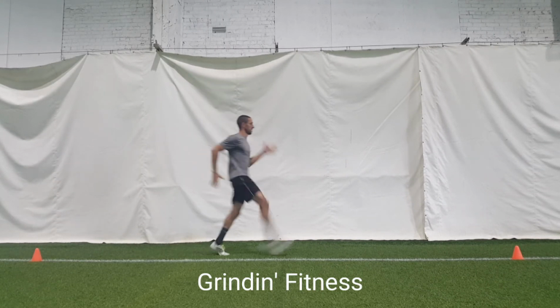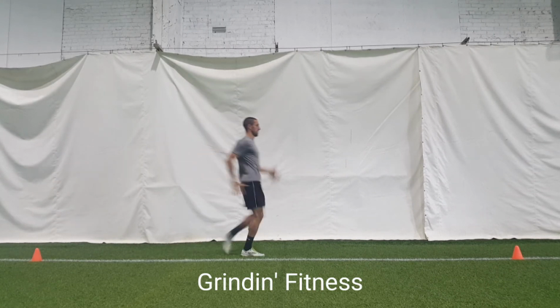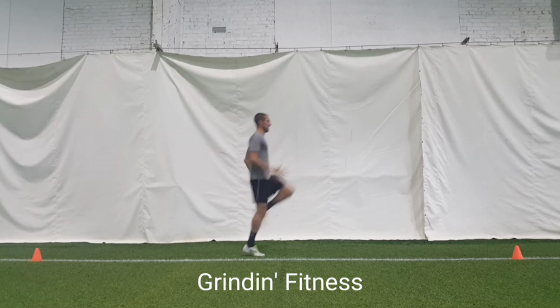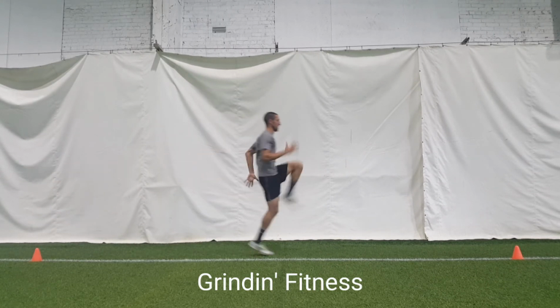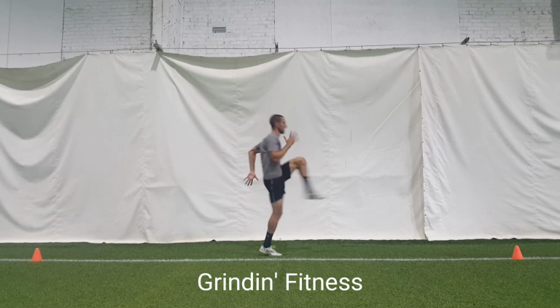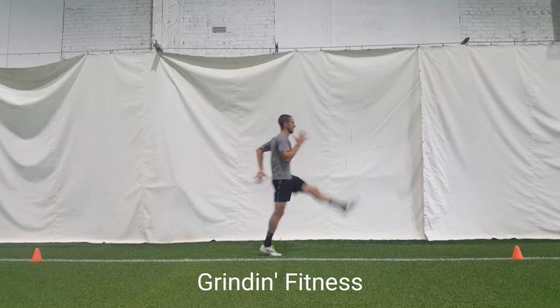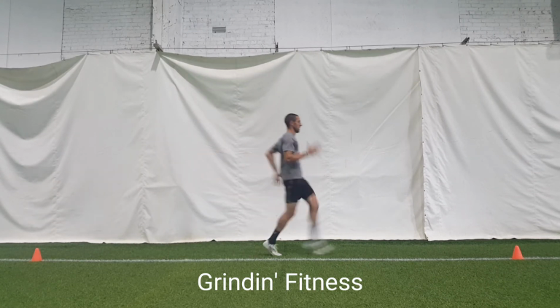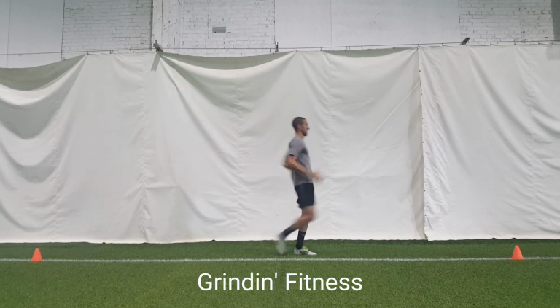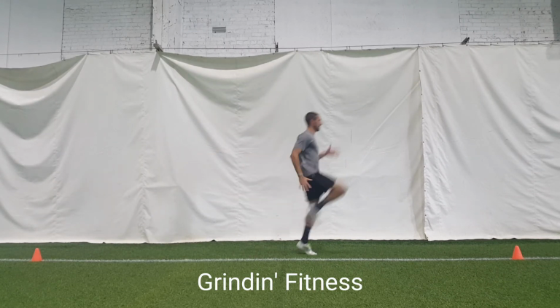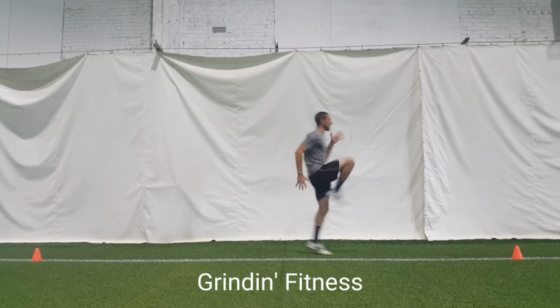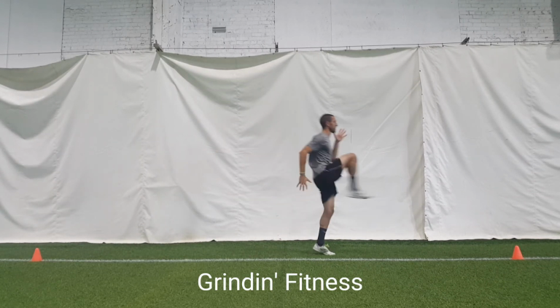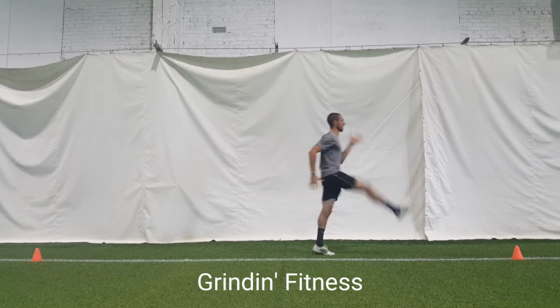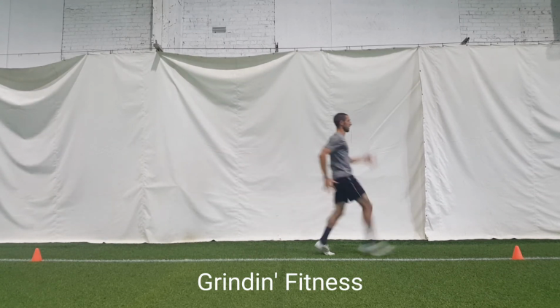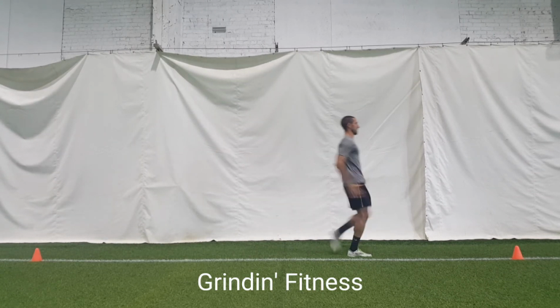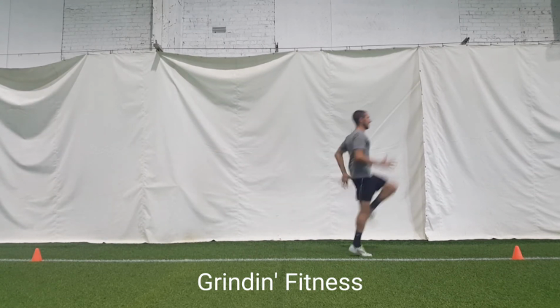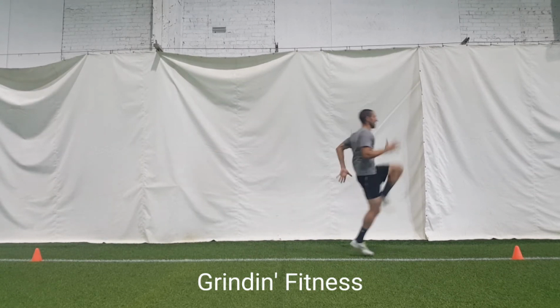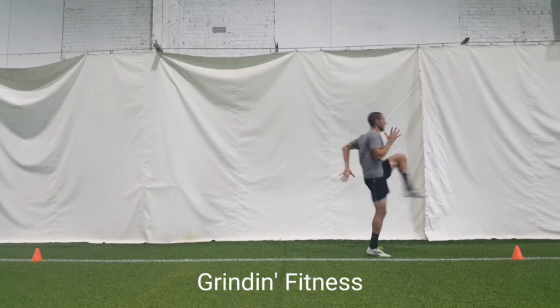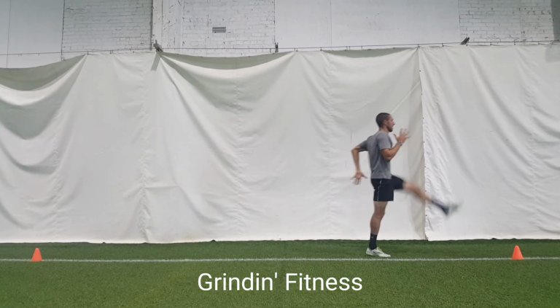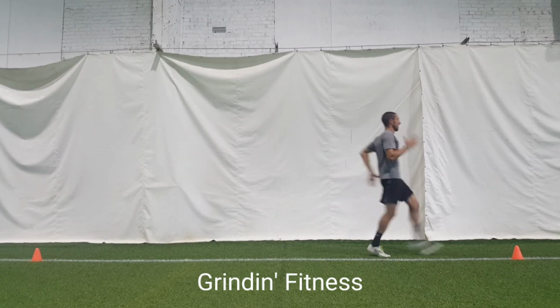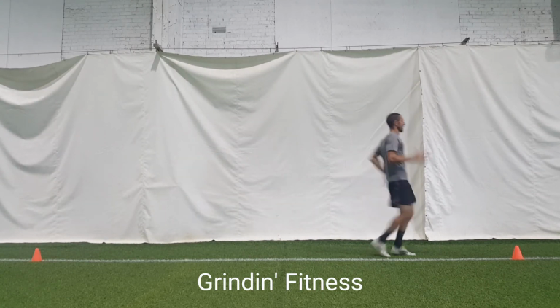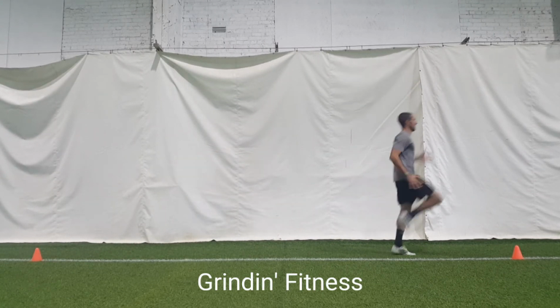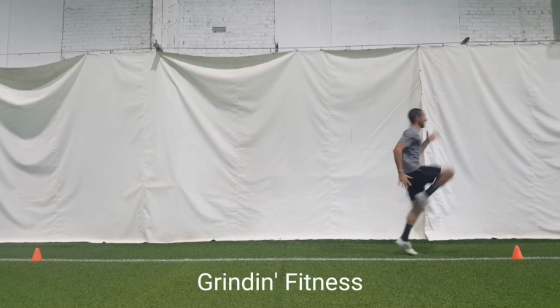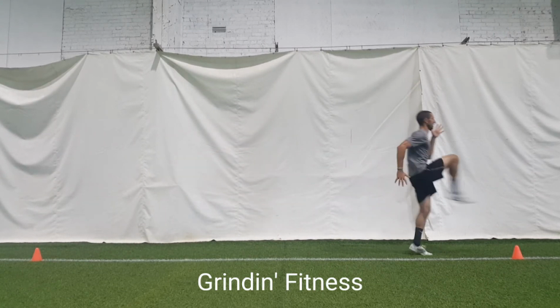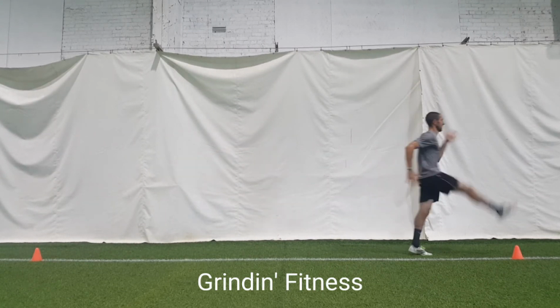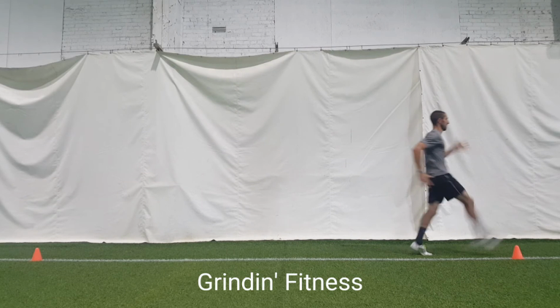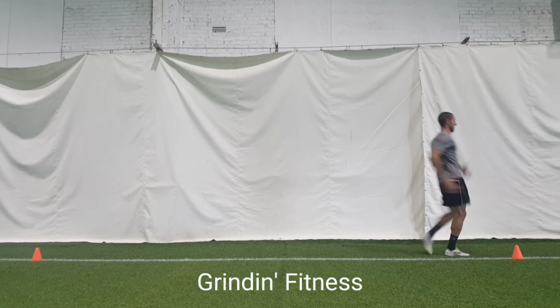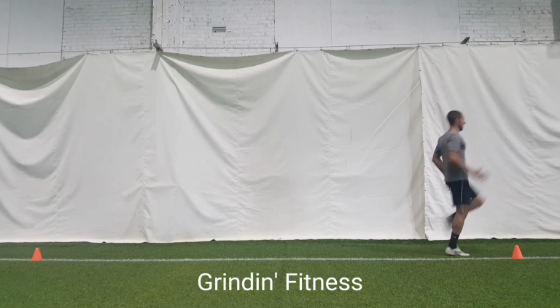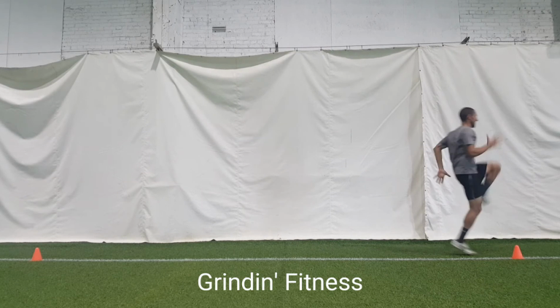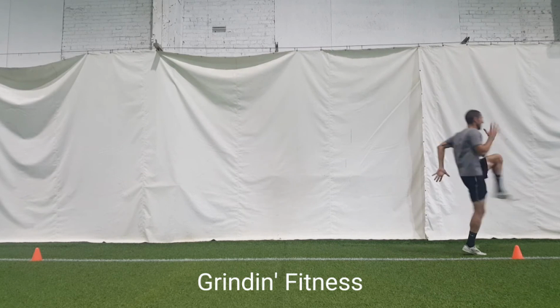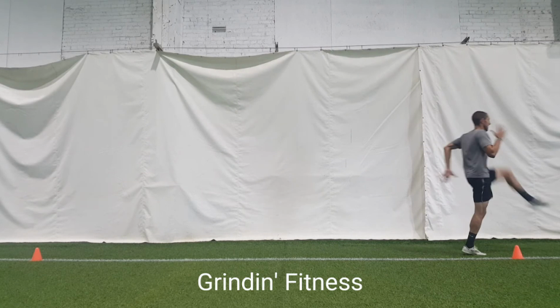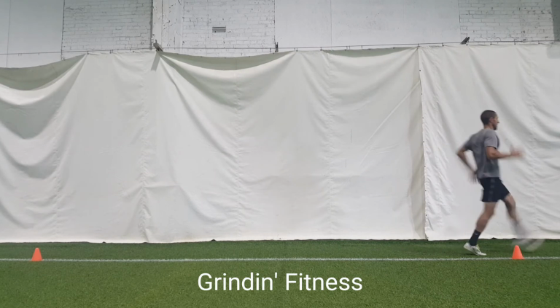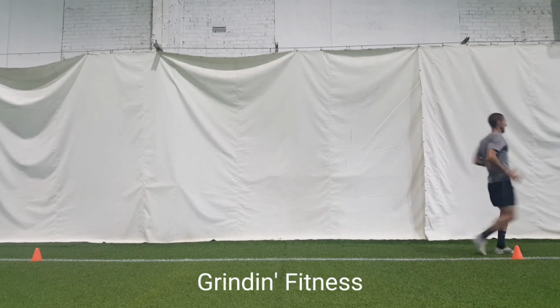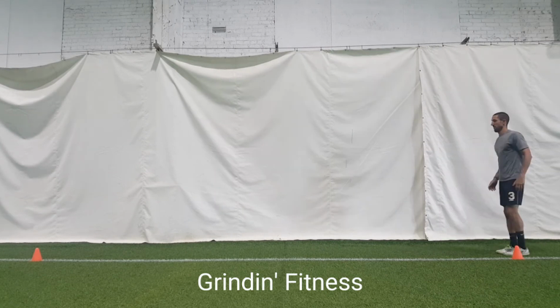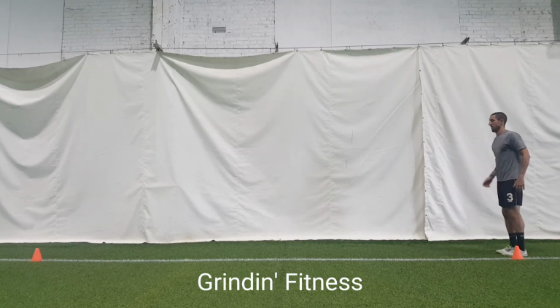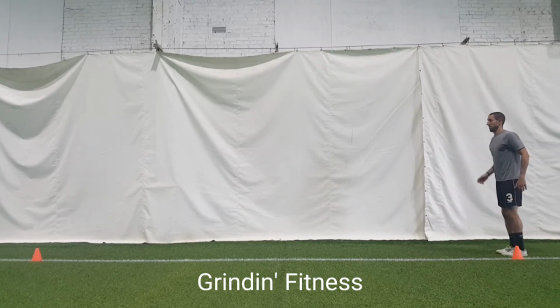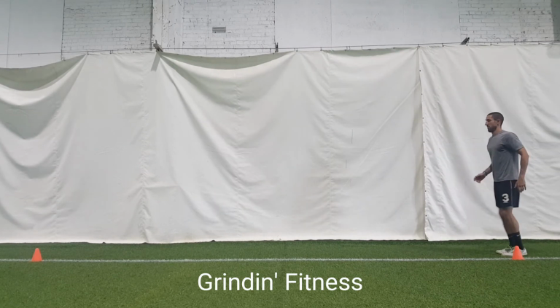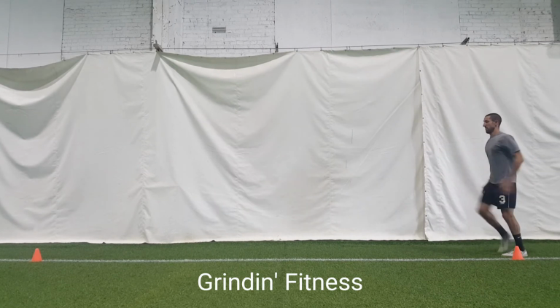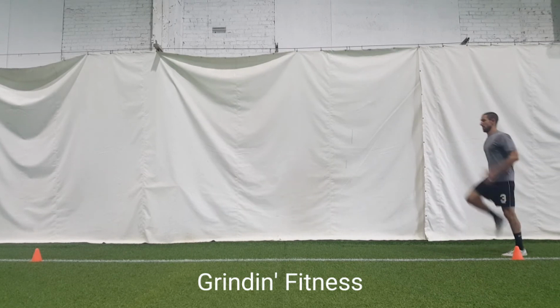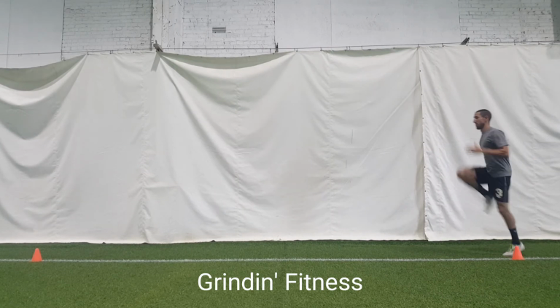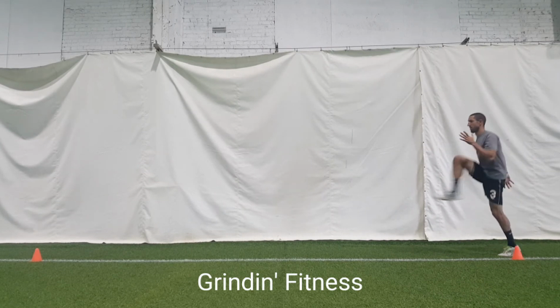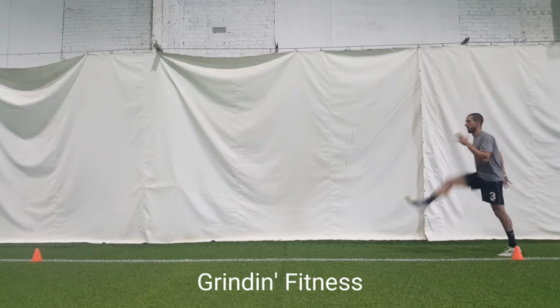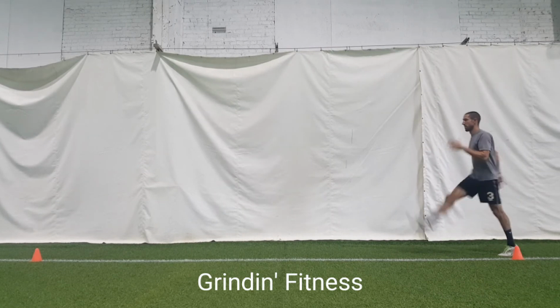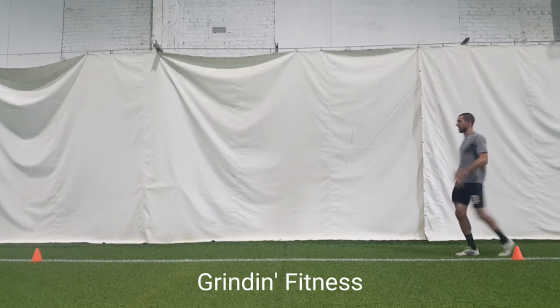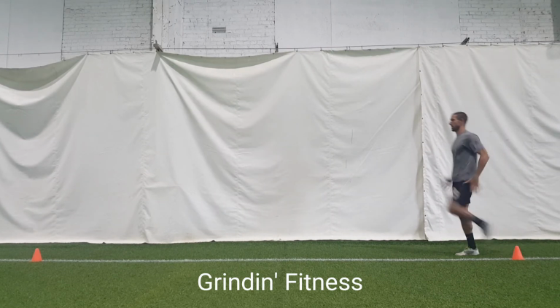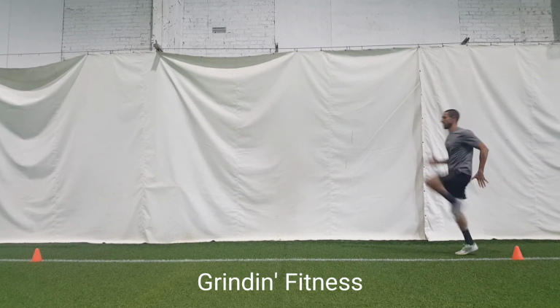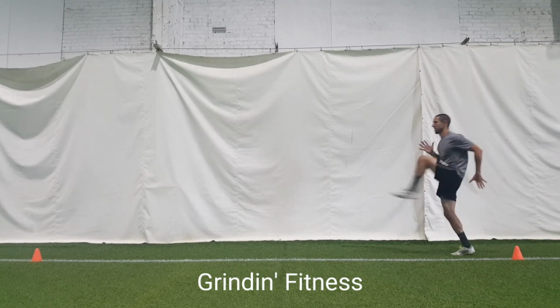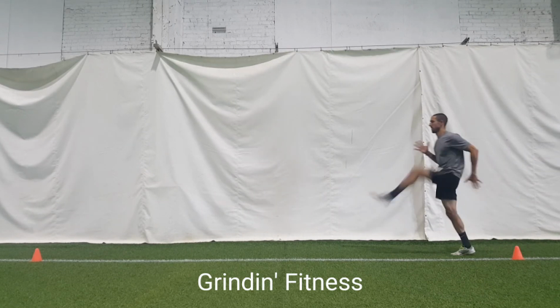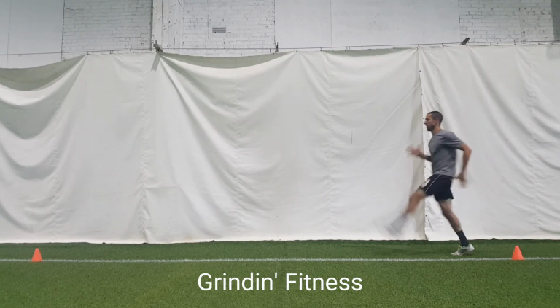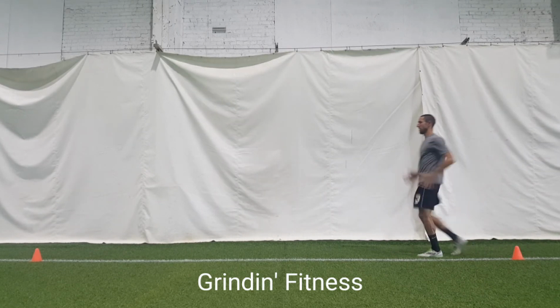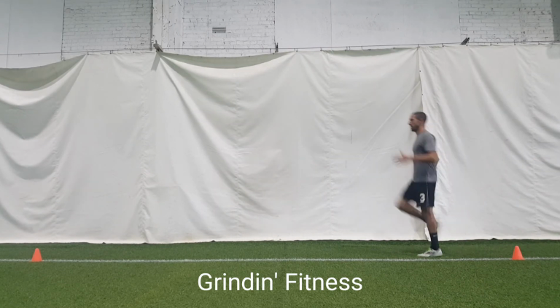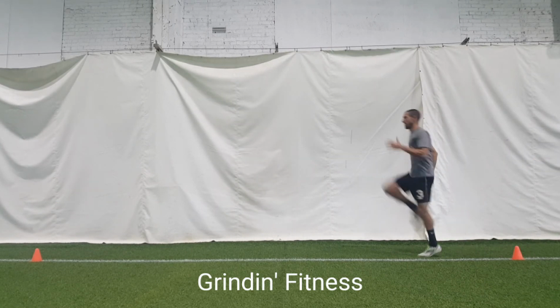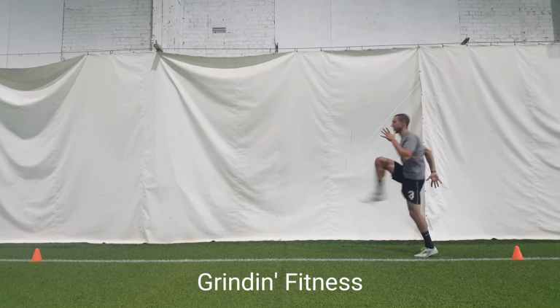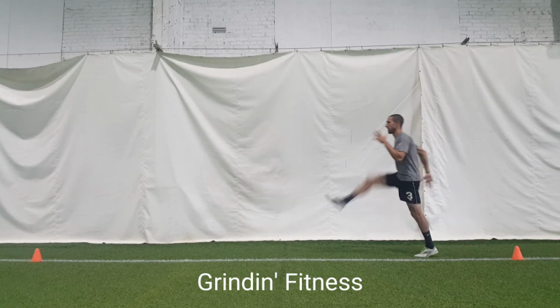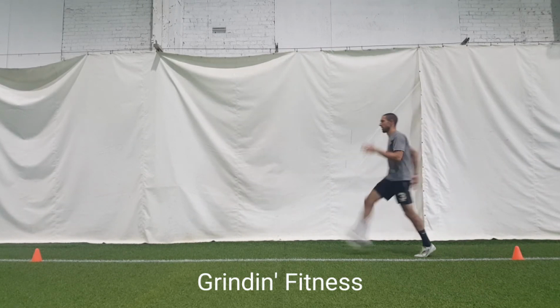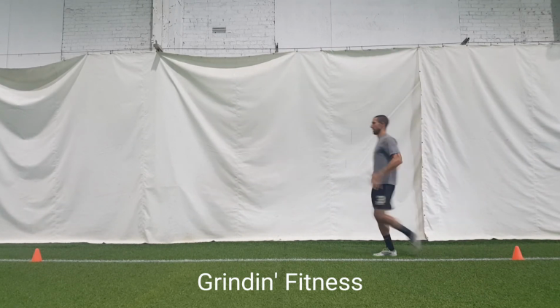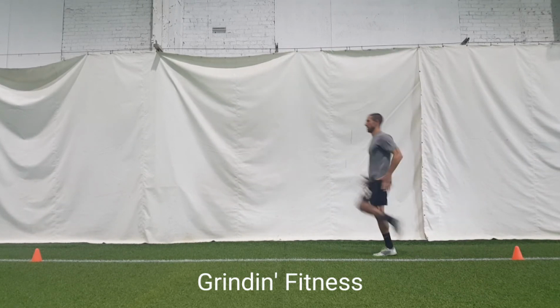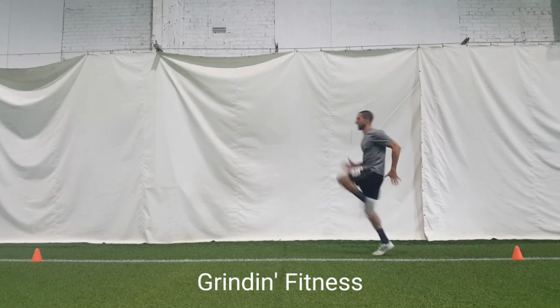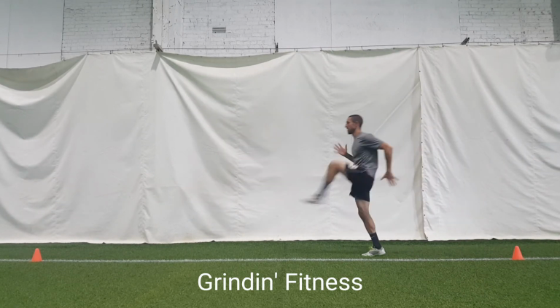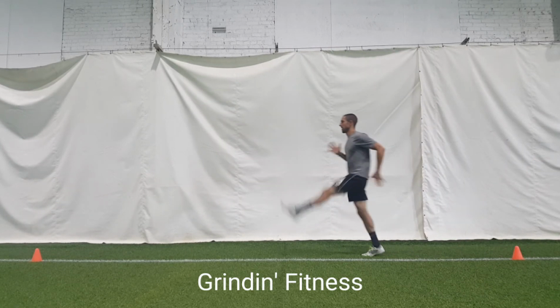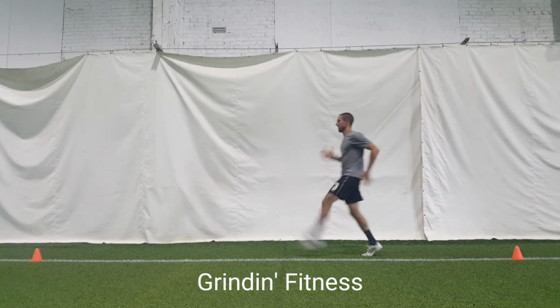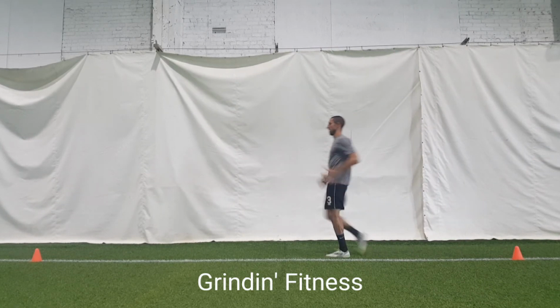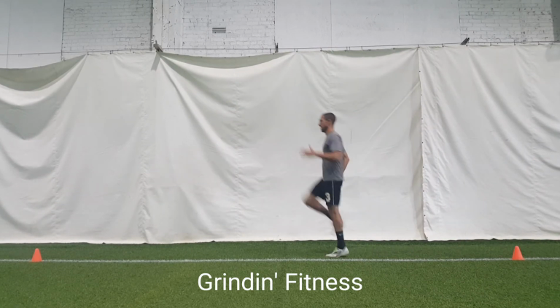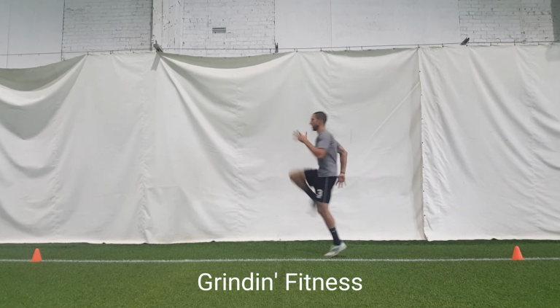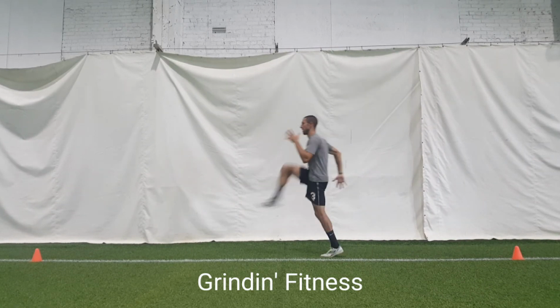Stay on the balls of the feet, keep your toes pointed forward, and try not to let your heels touch the ground. Breathe in rhythm with your movement.